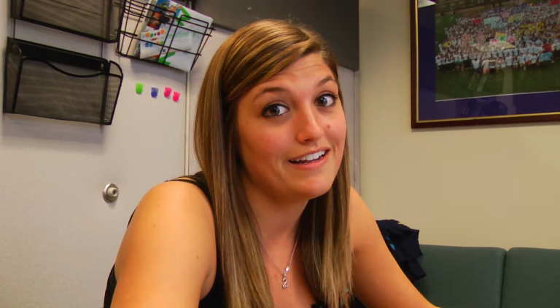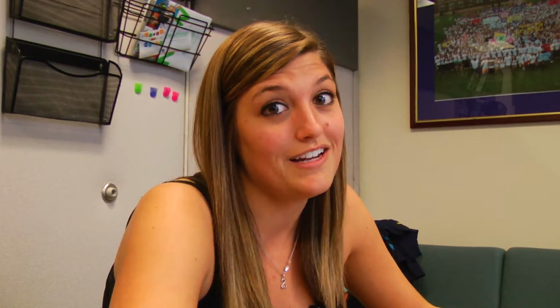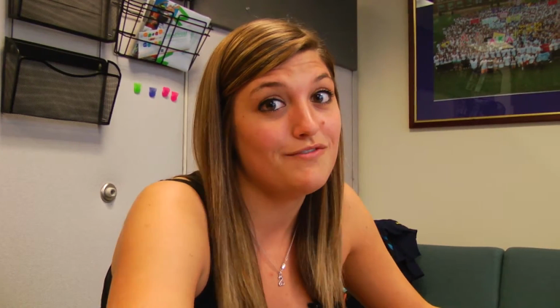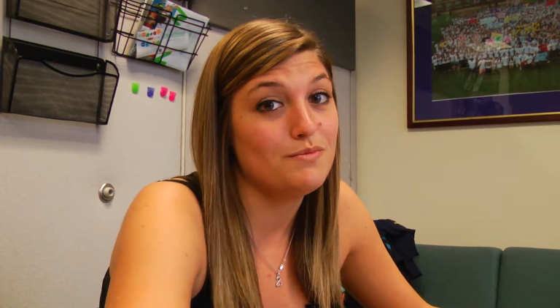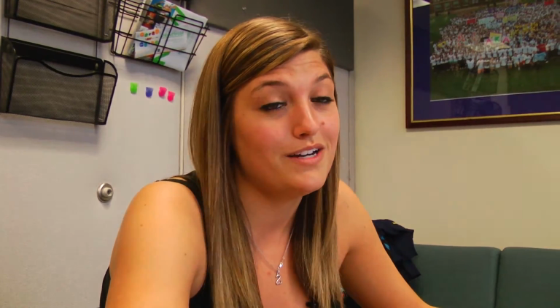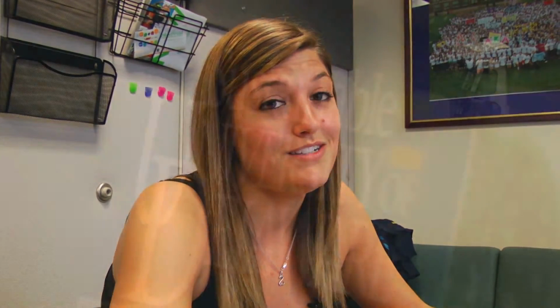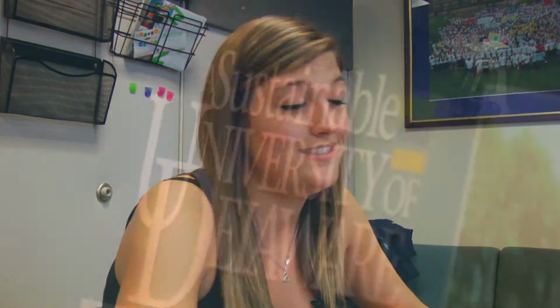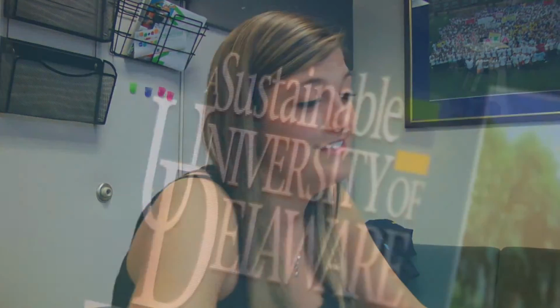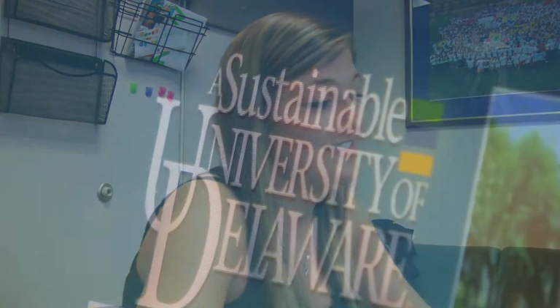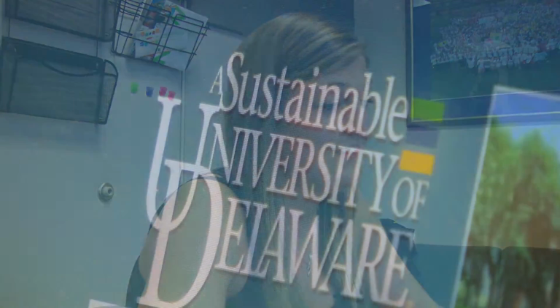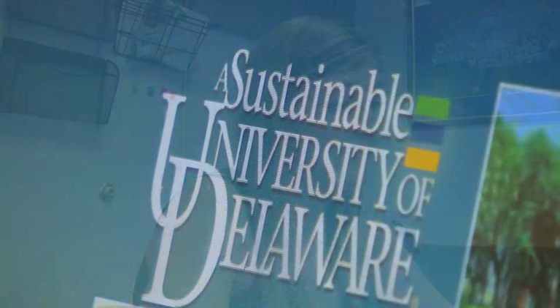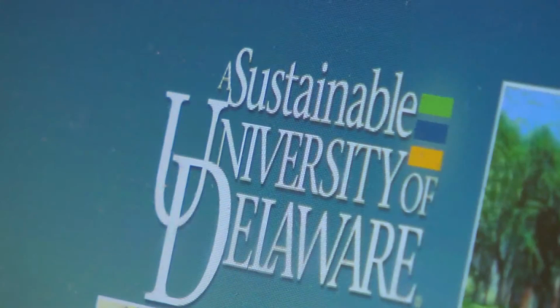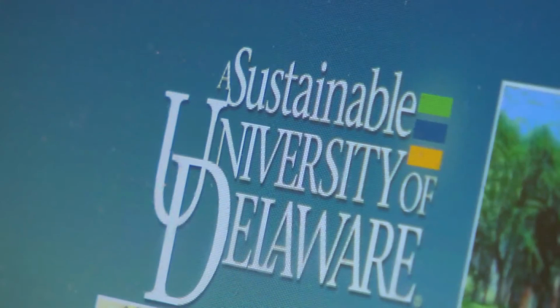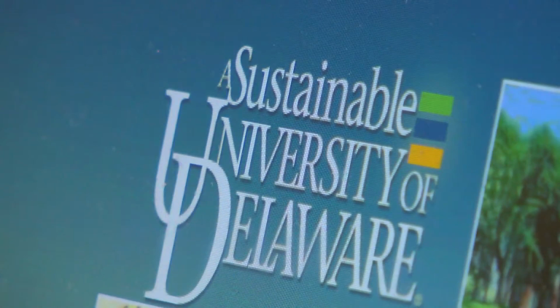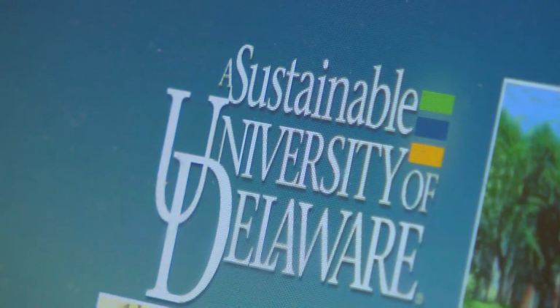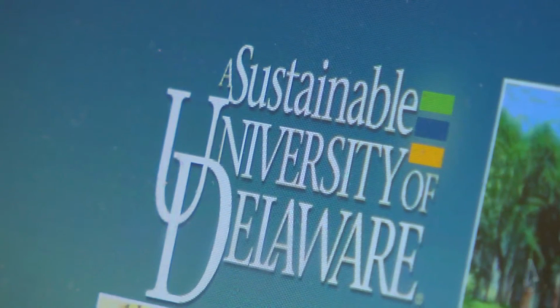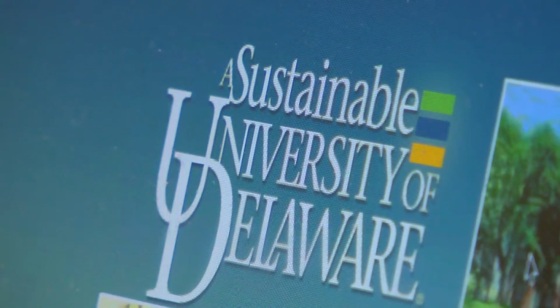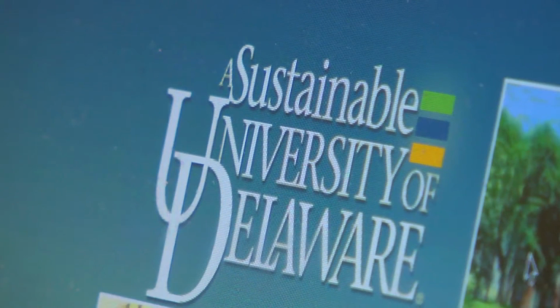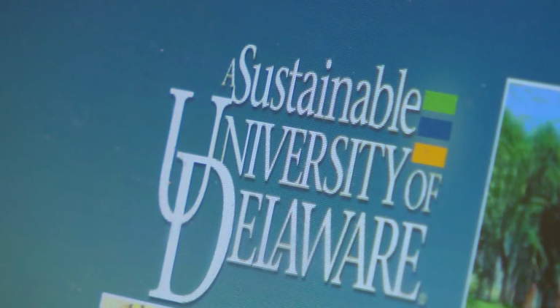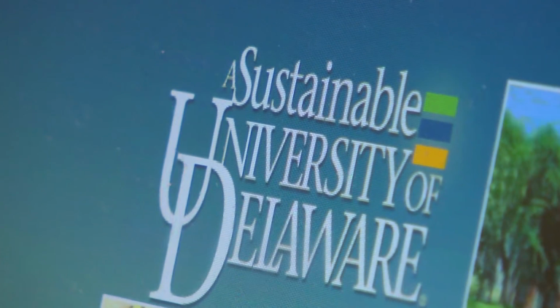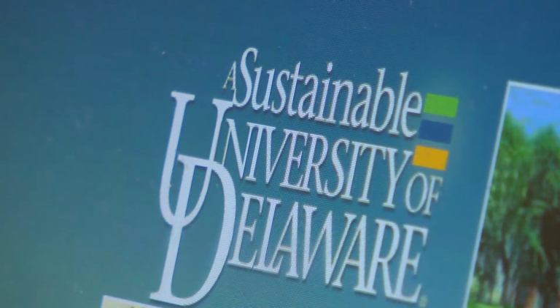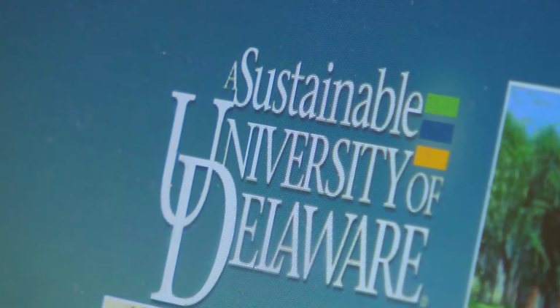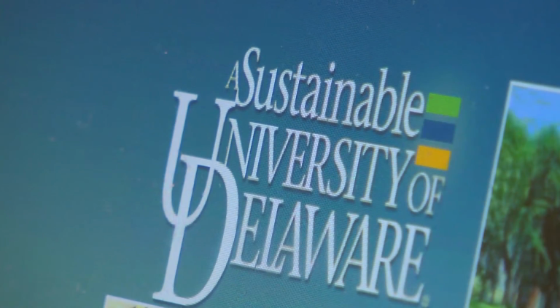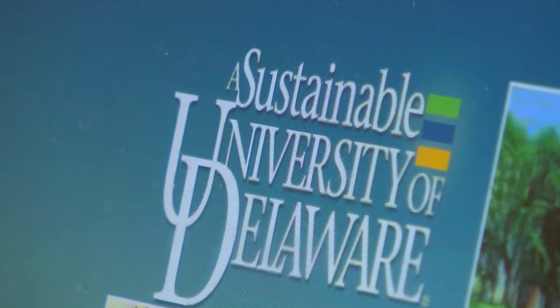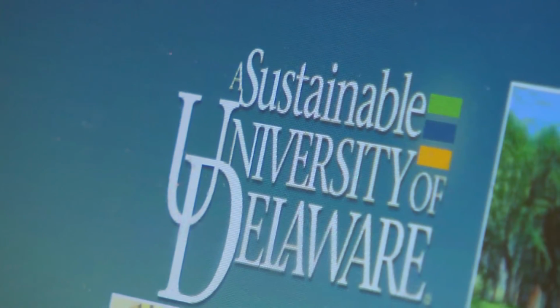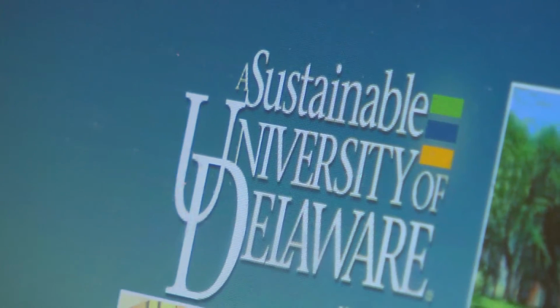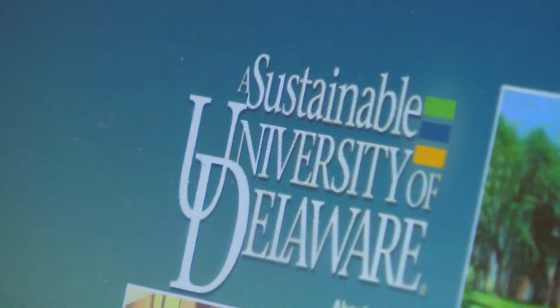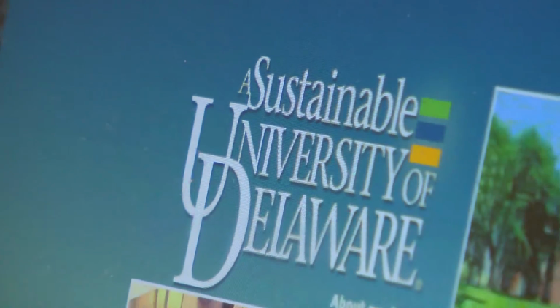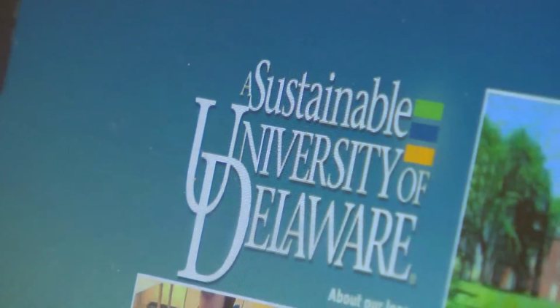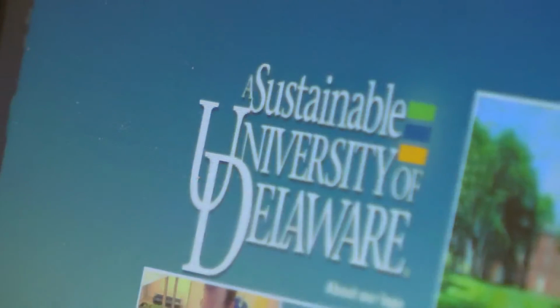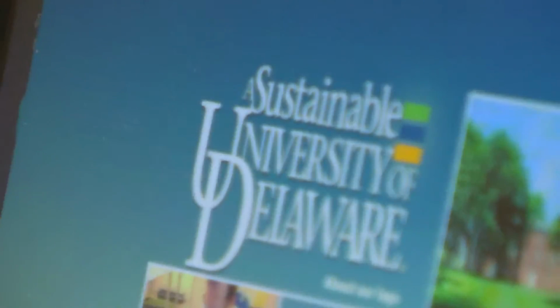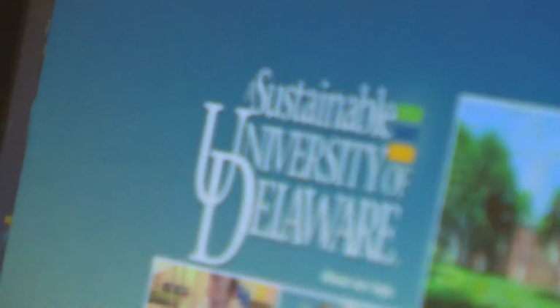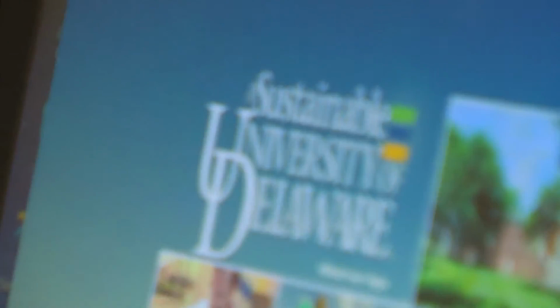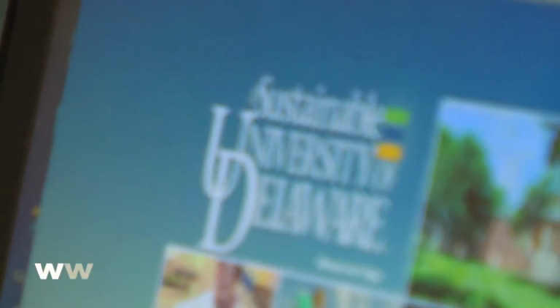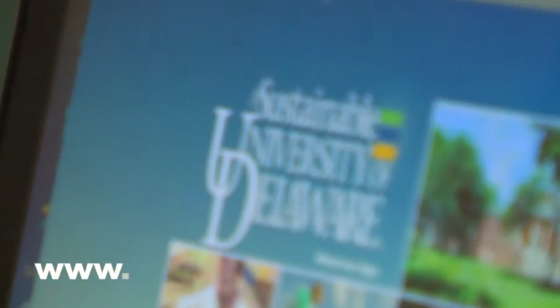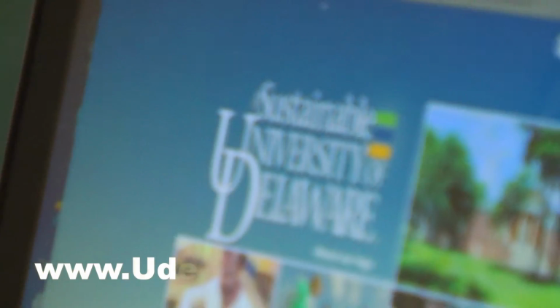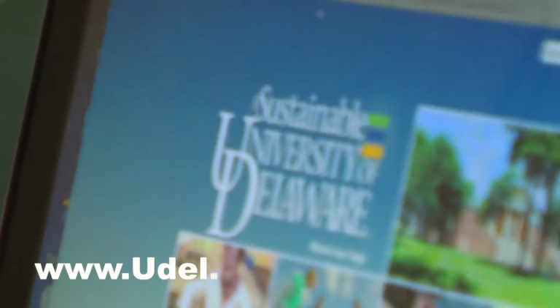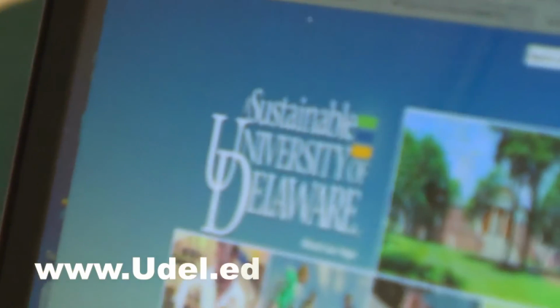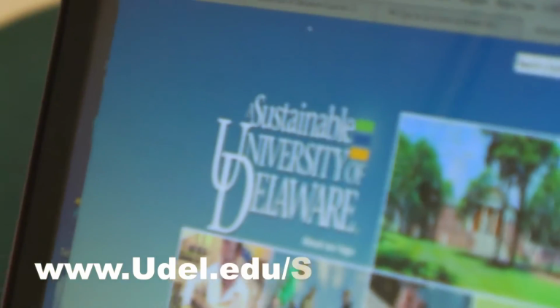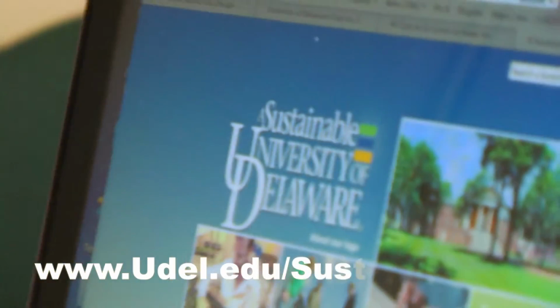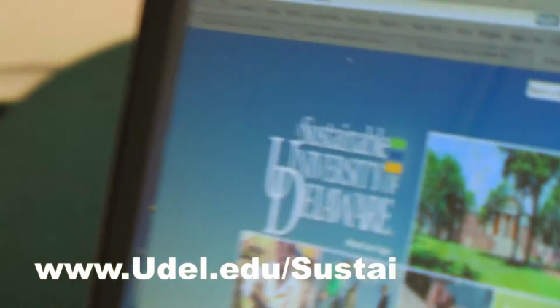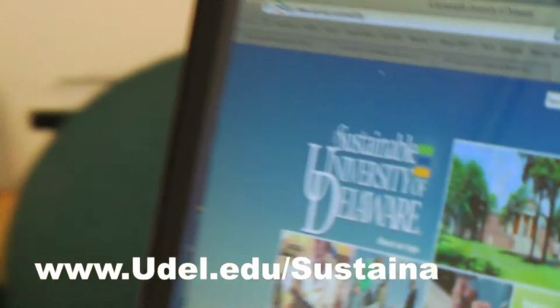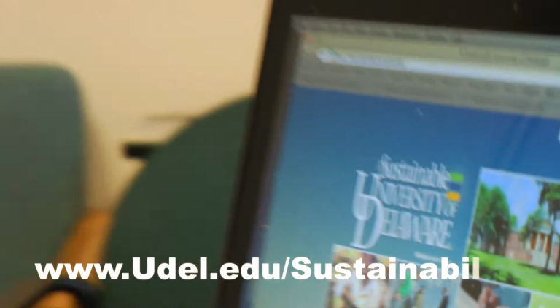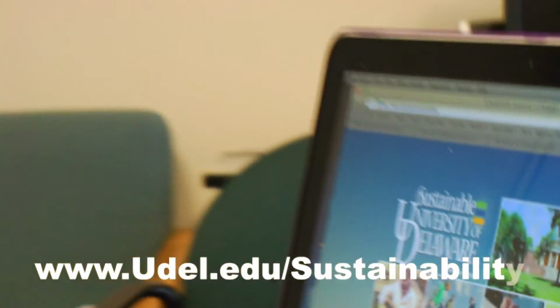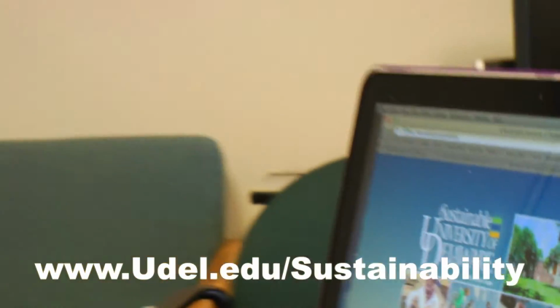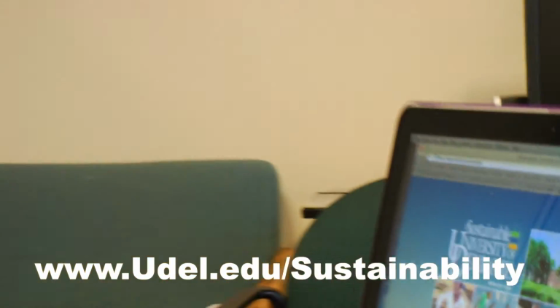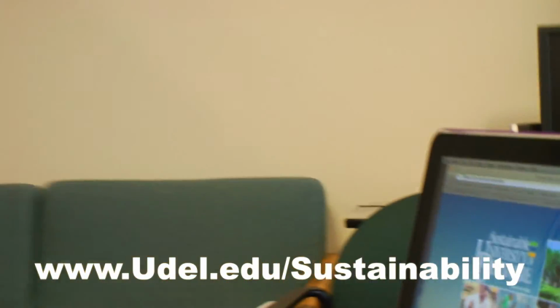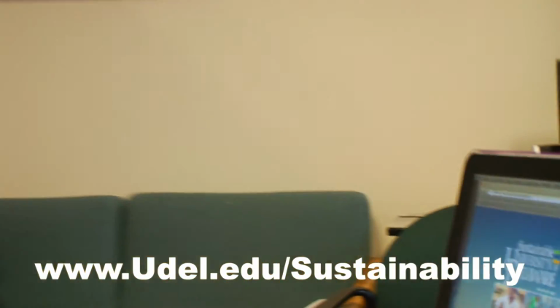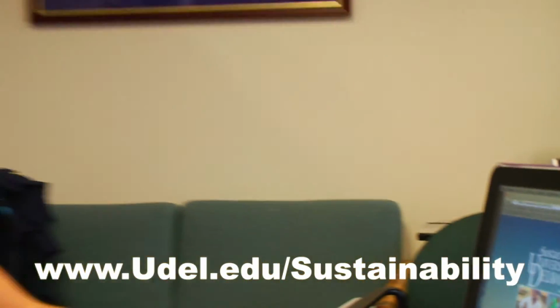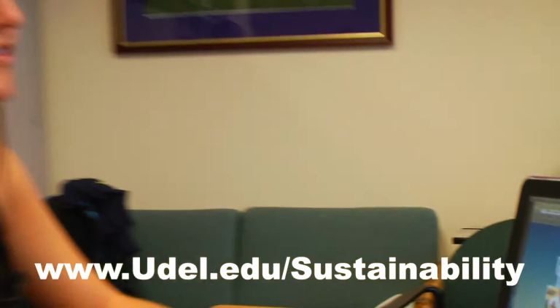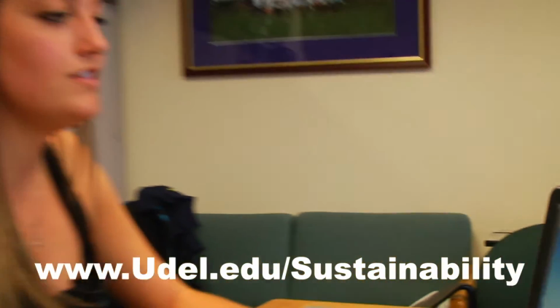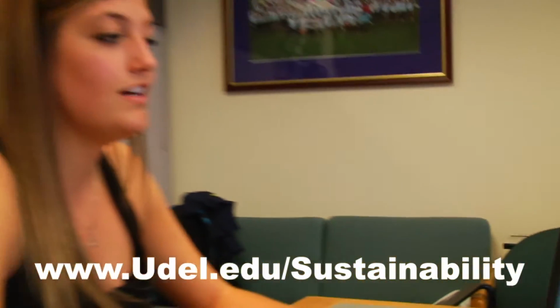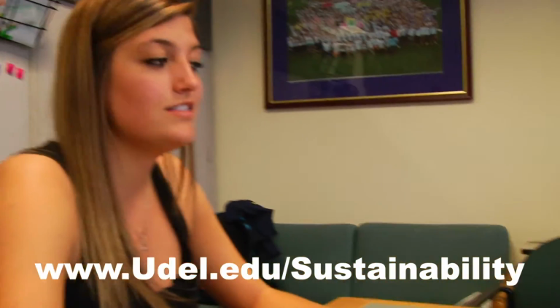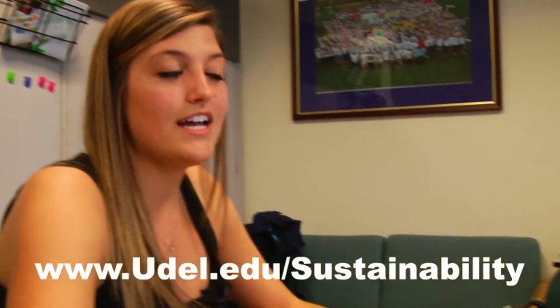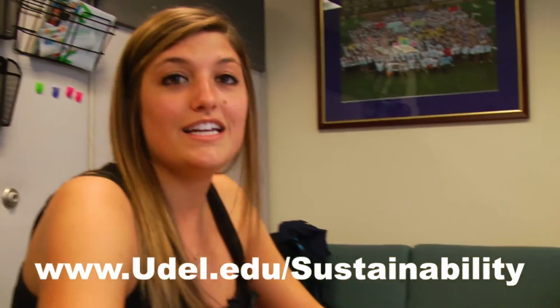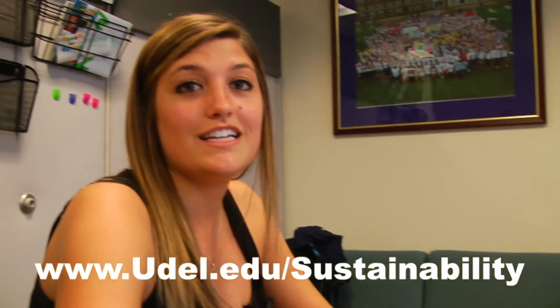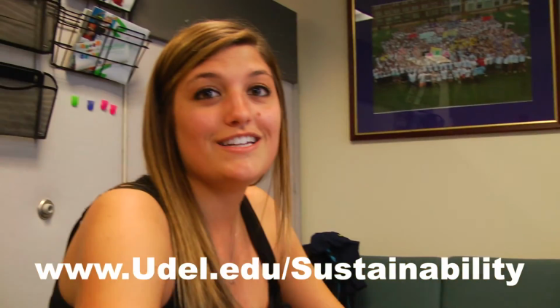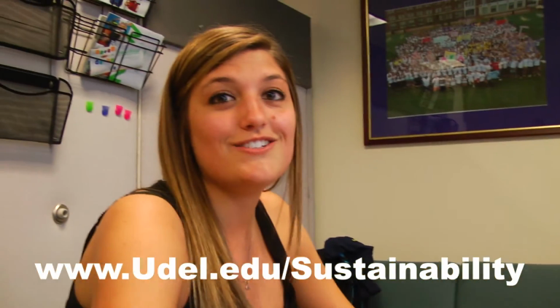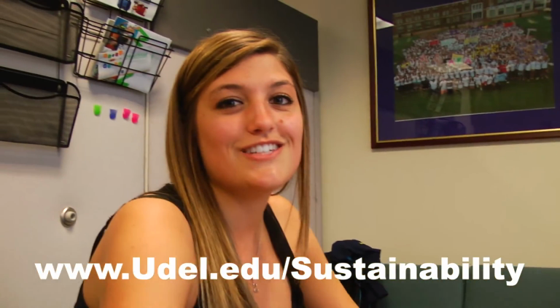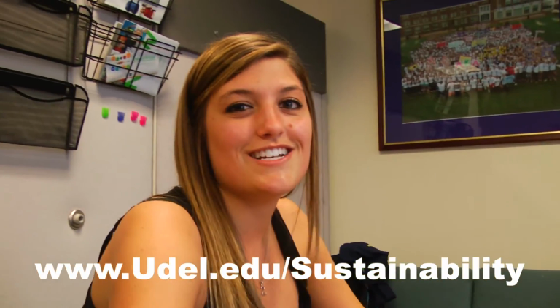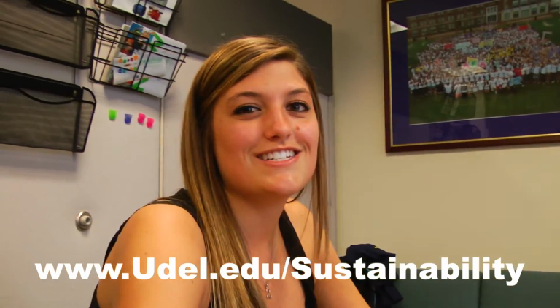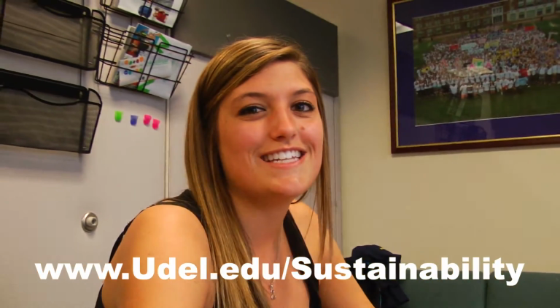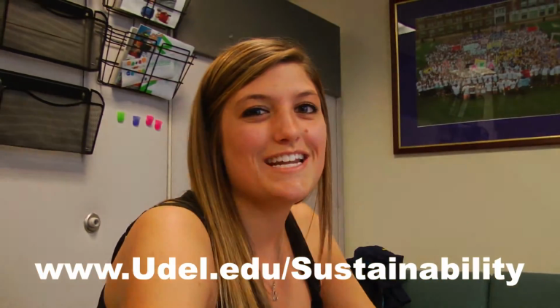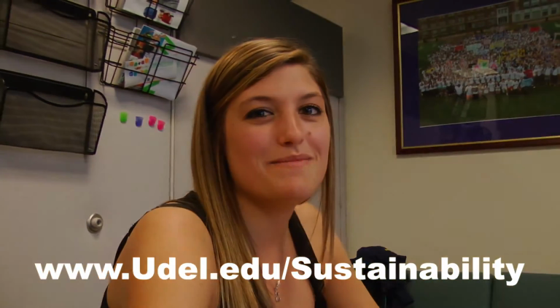For more ways to learn about being green at the University of Delaware, visit www.udel.edu/sustainability.